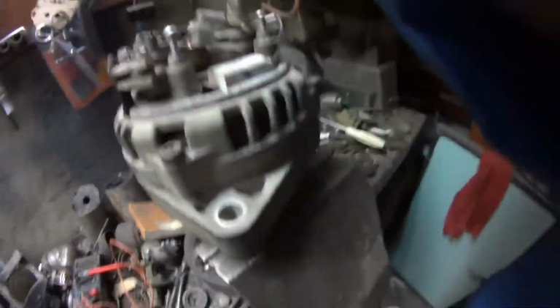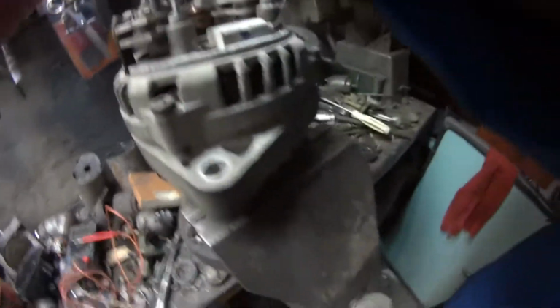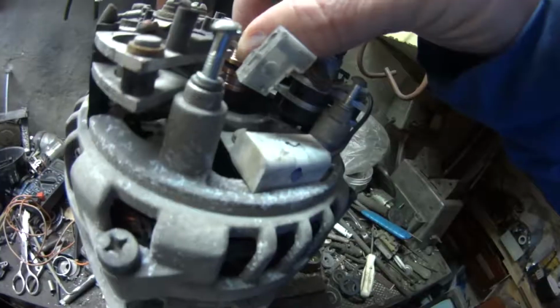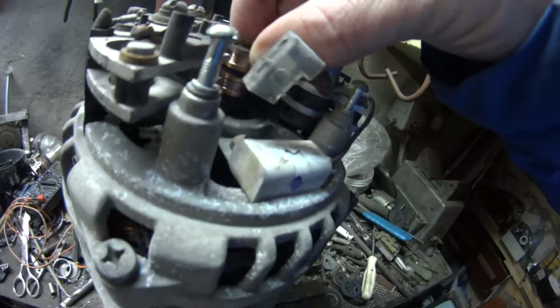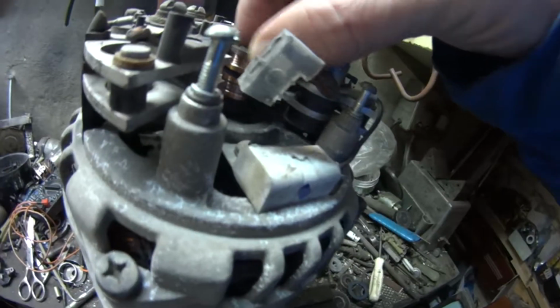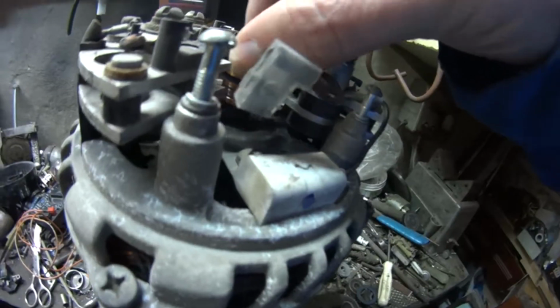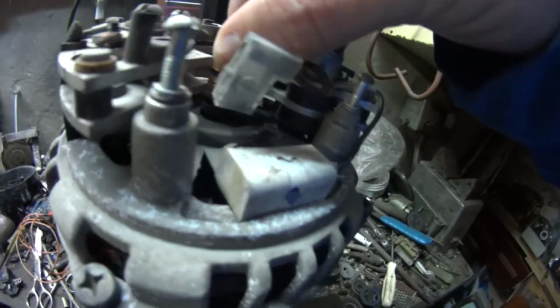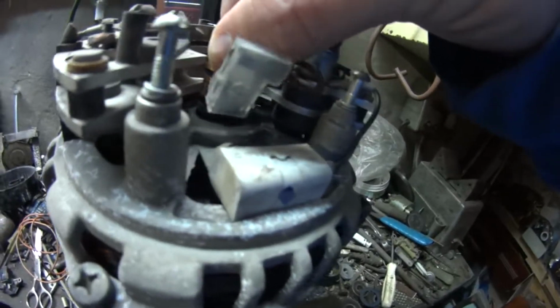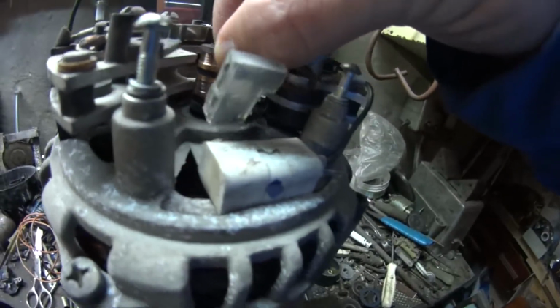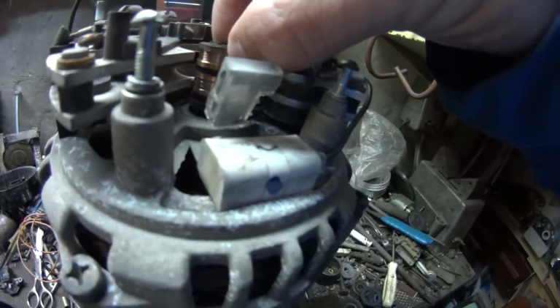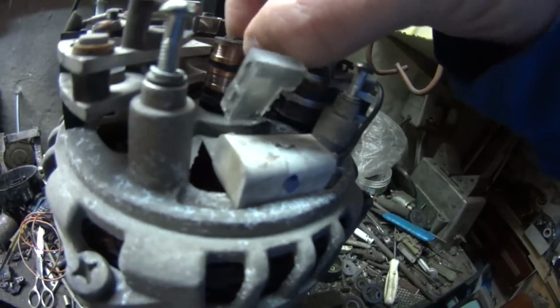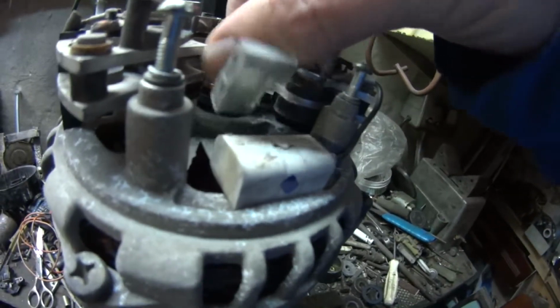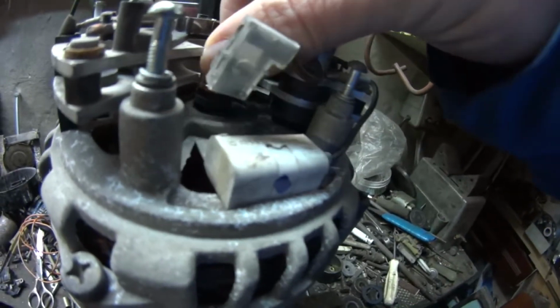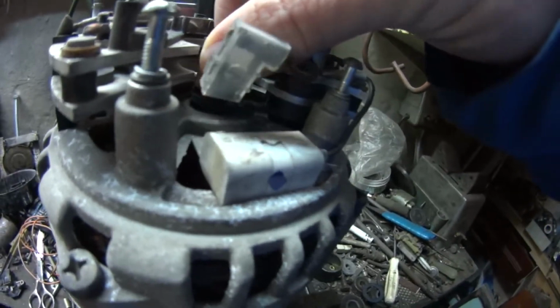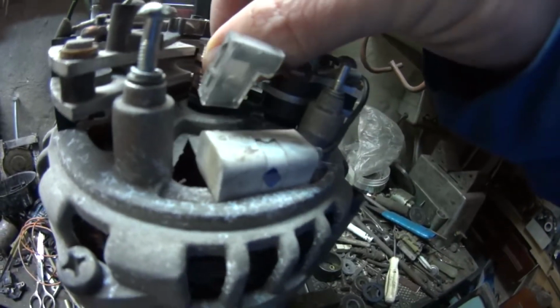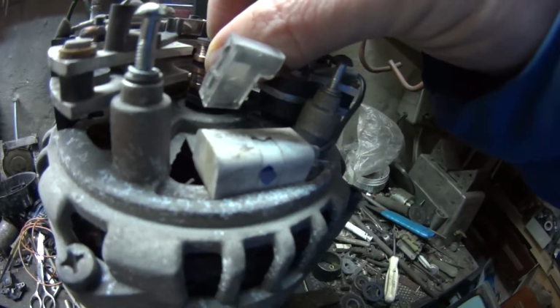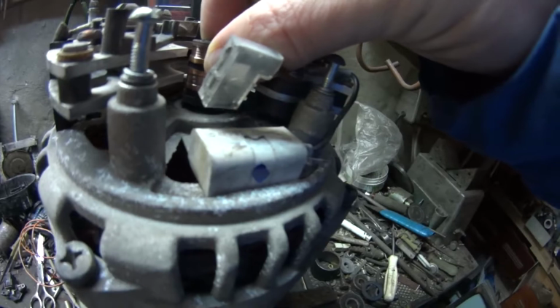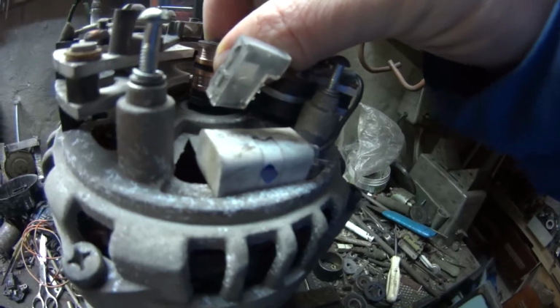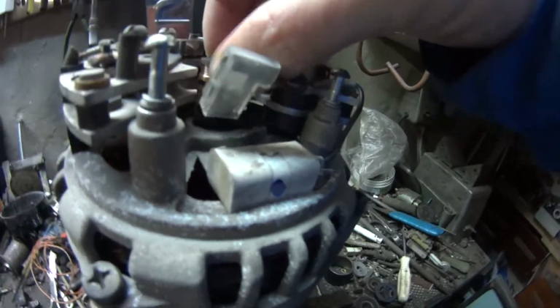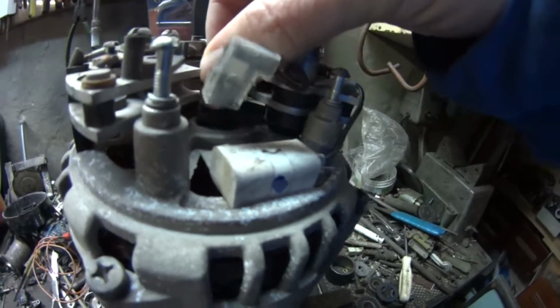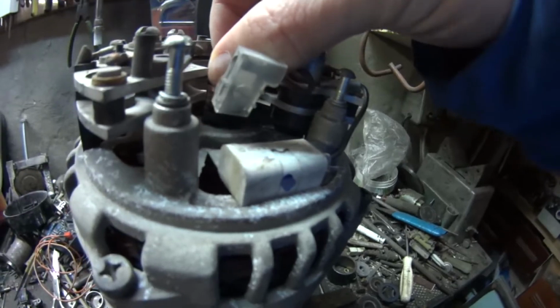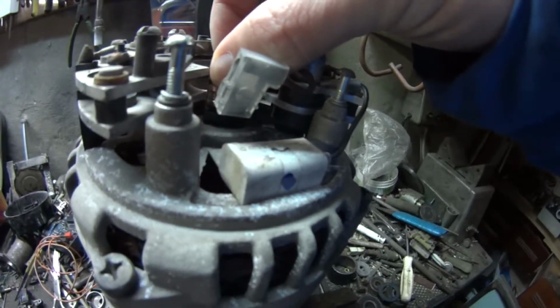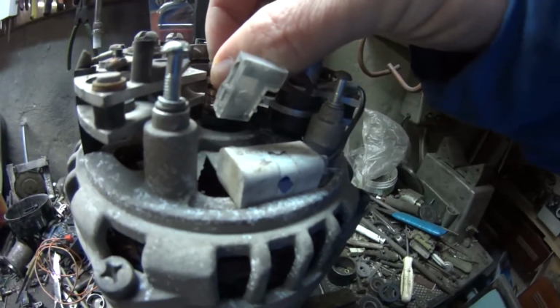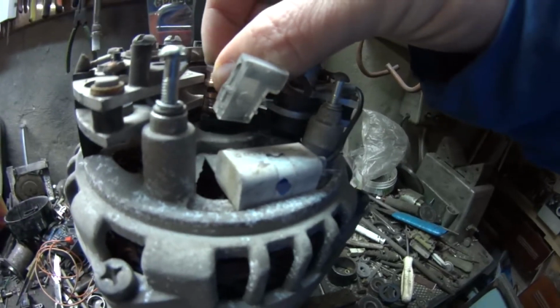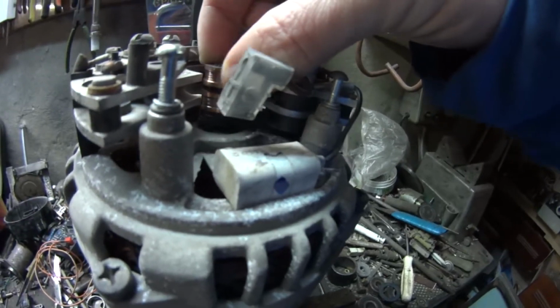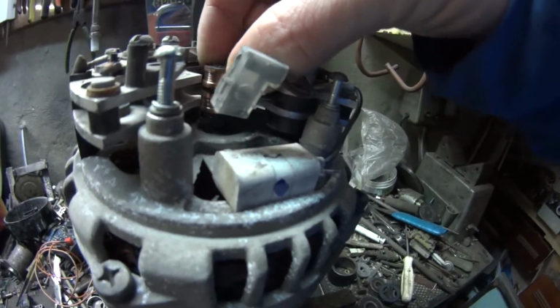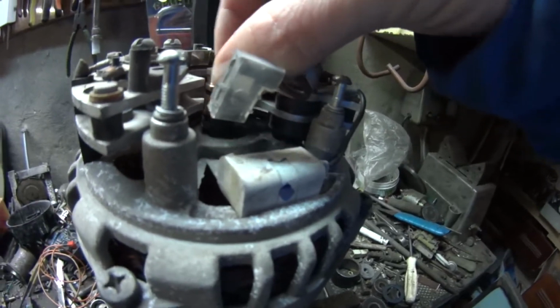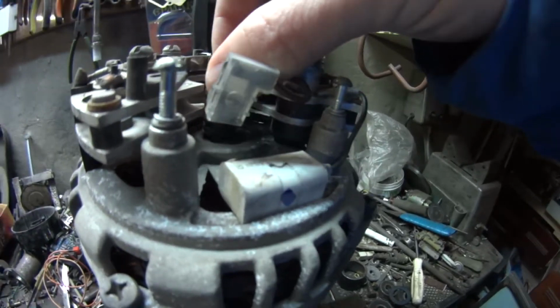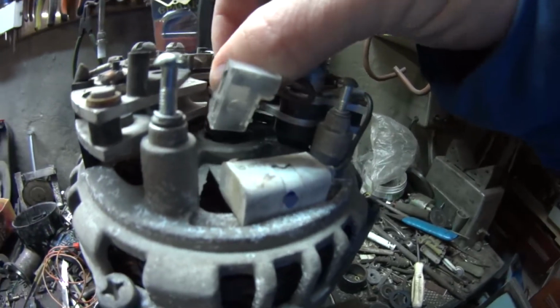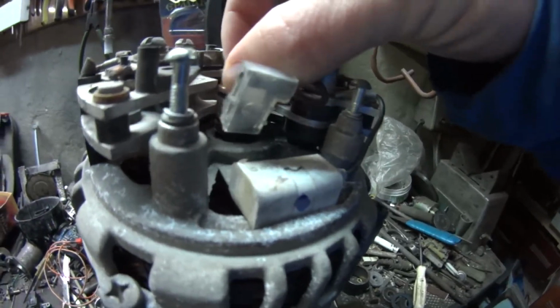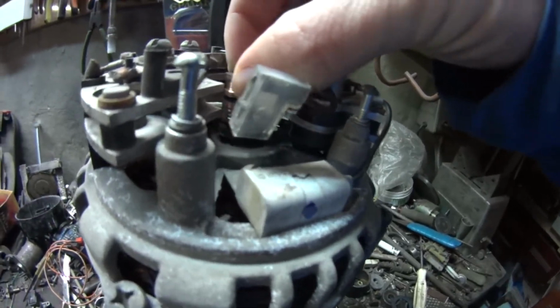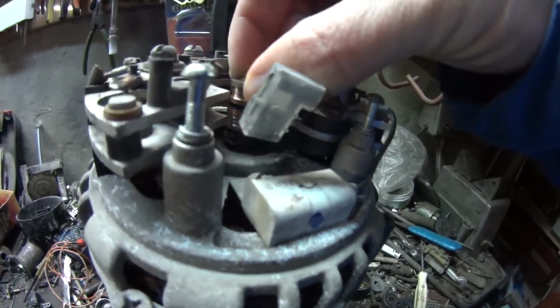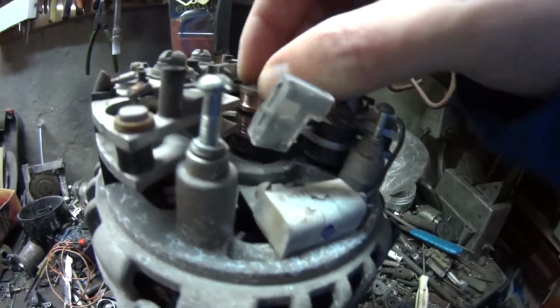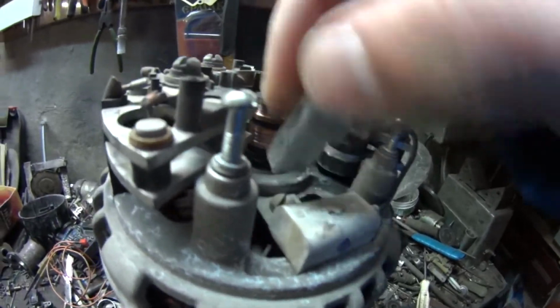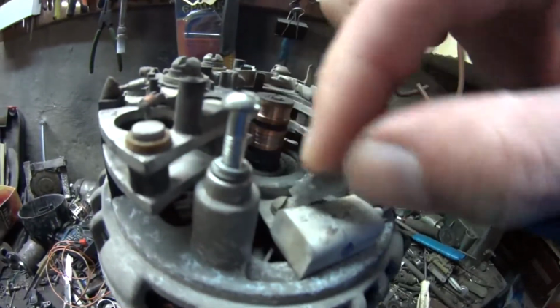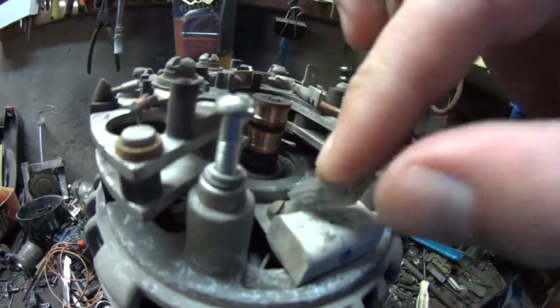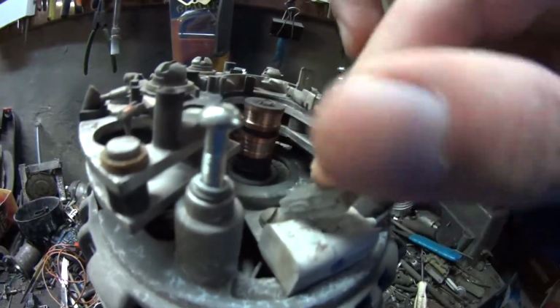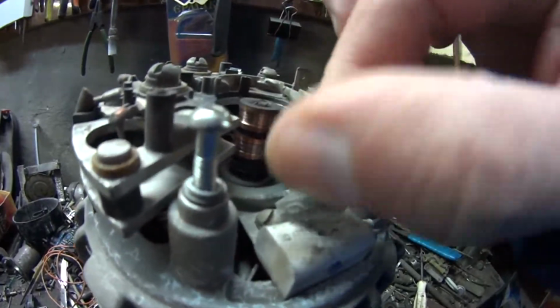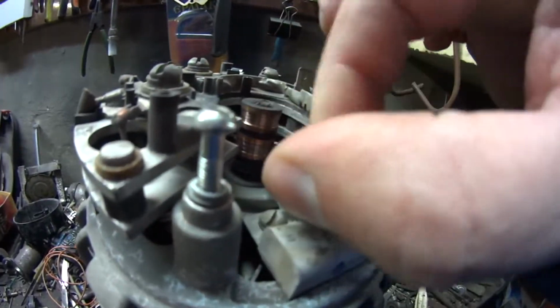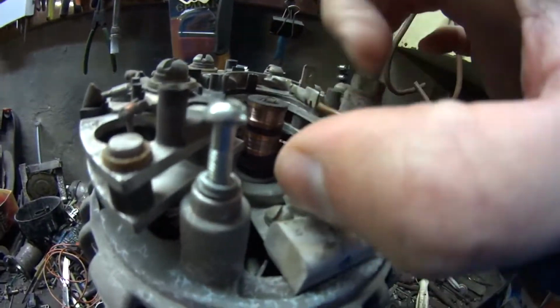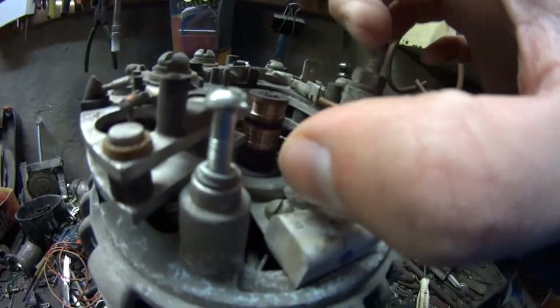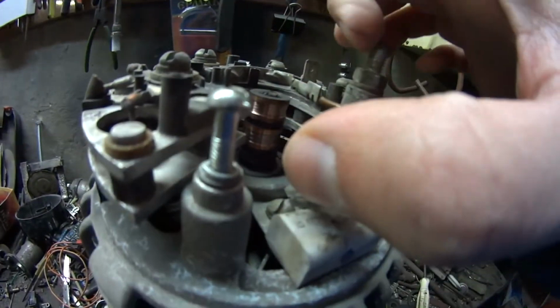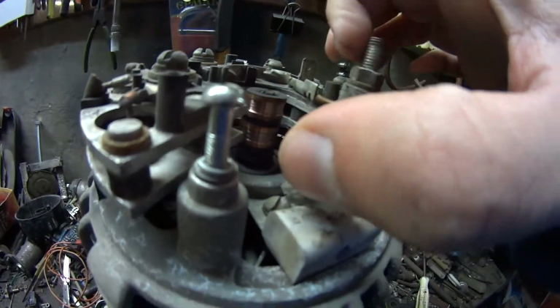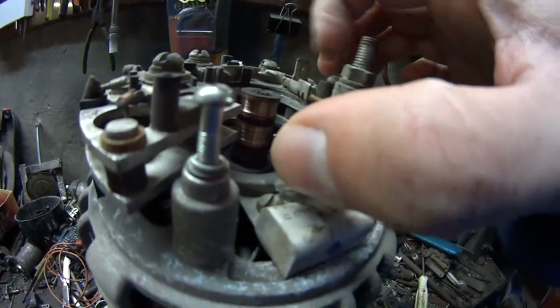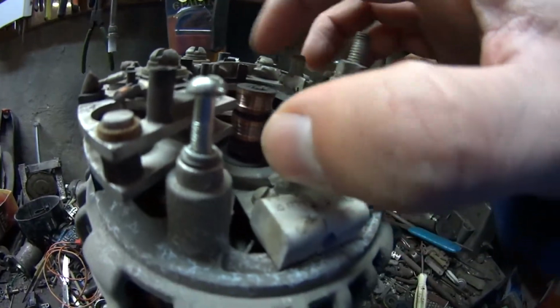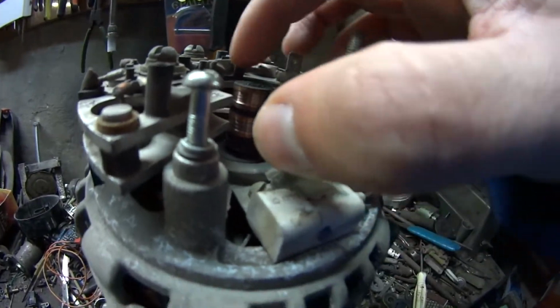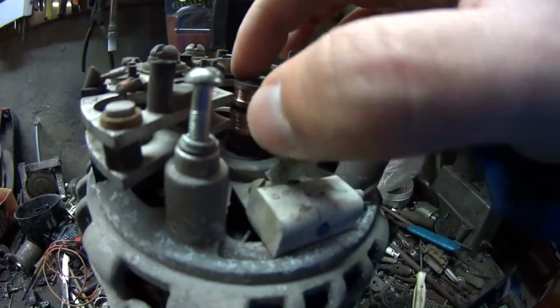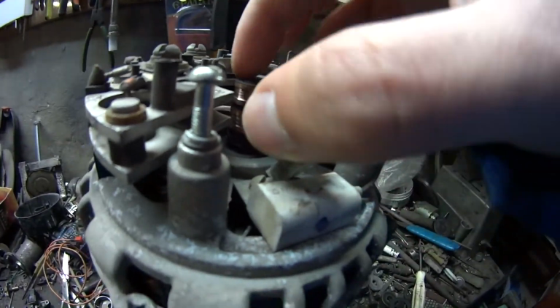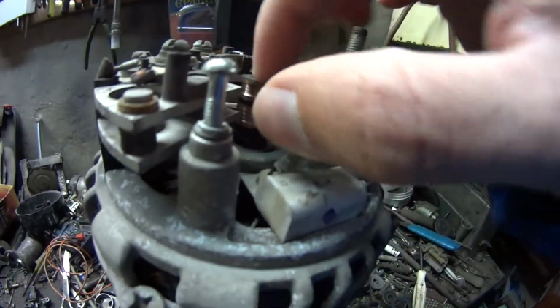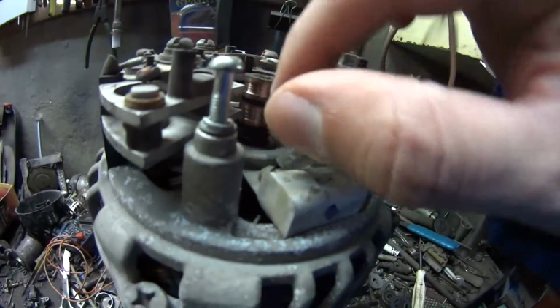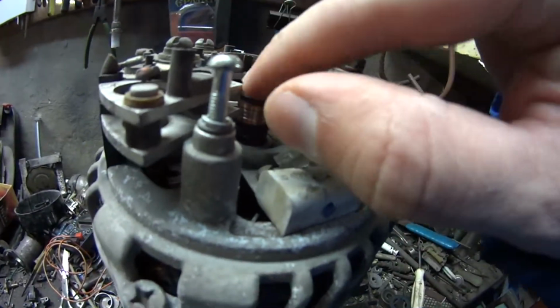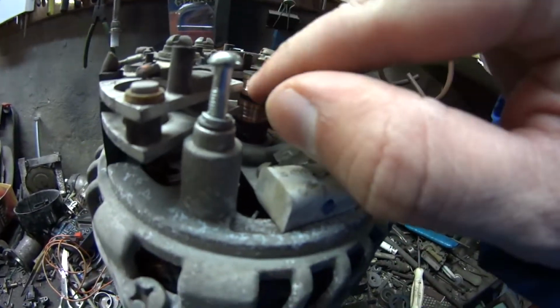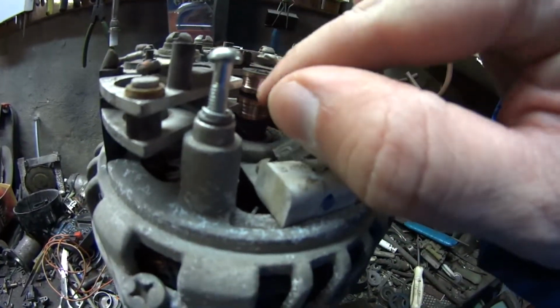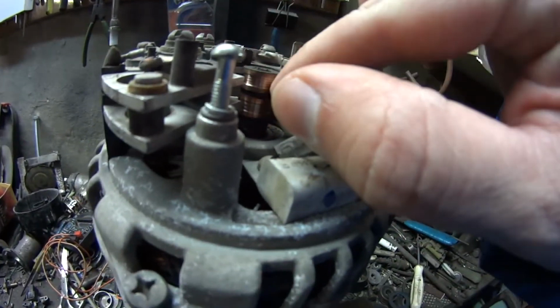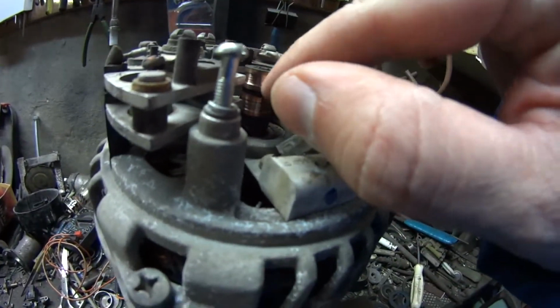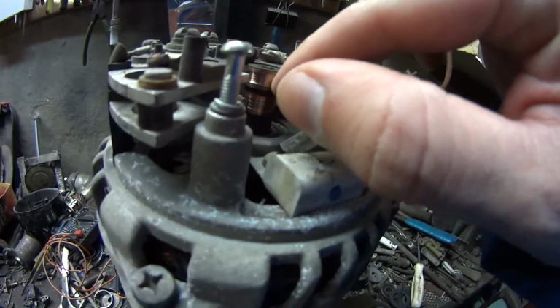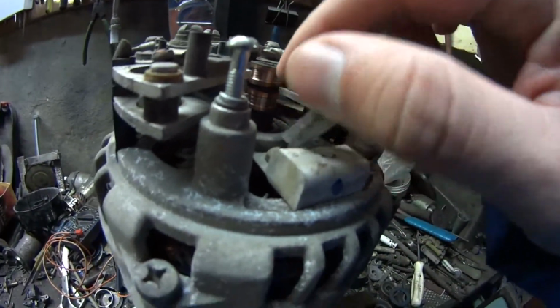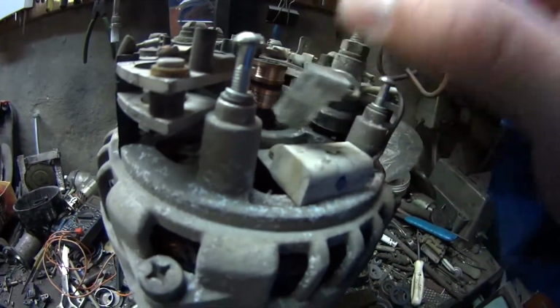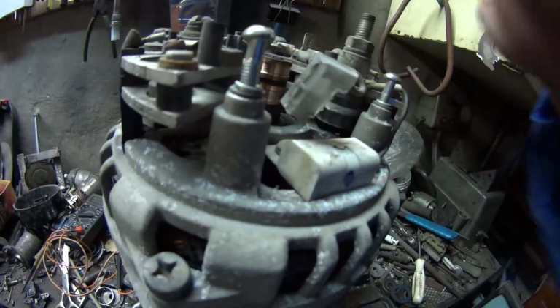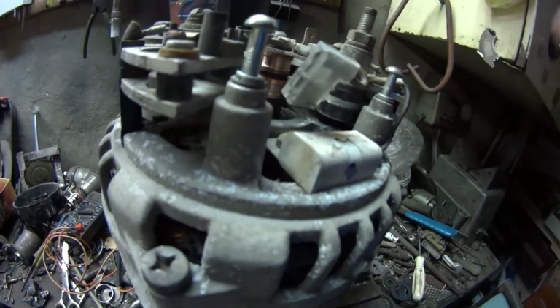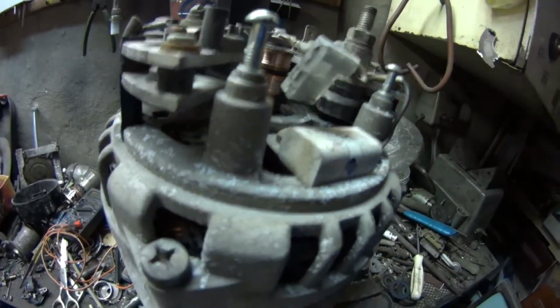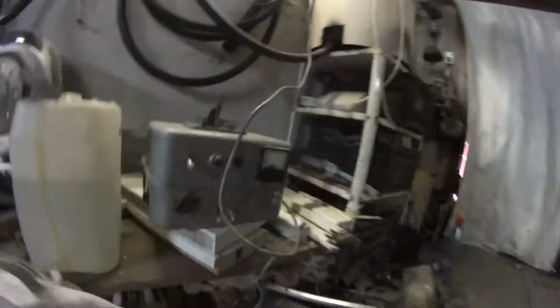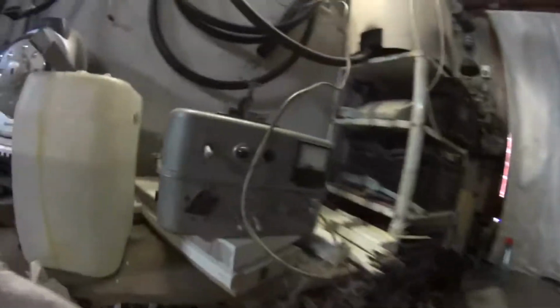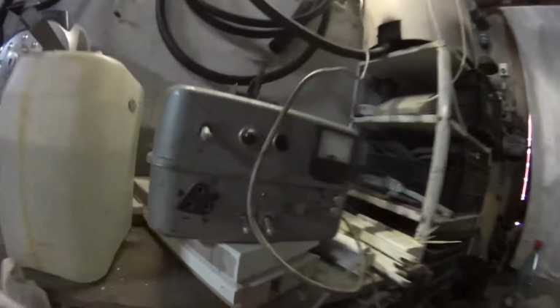We tested the circuit for continuity, and all circuits and diodes are good. Collector's rings are good too.